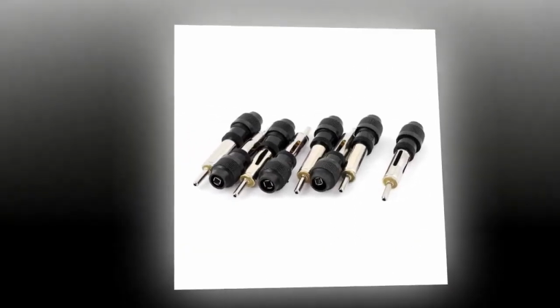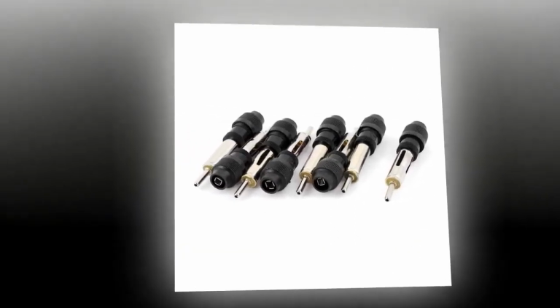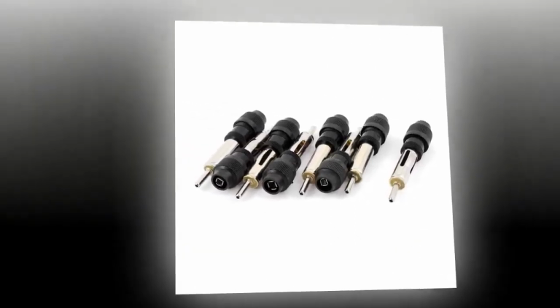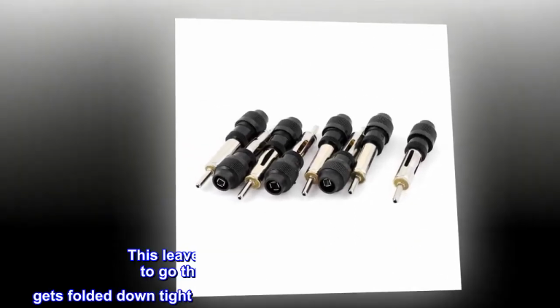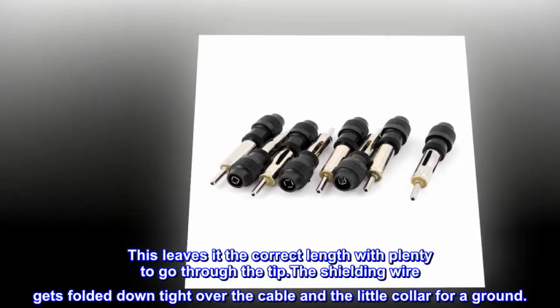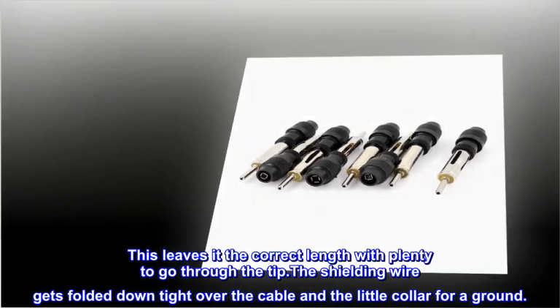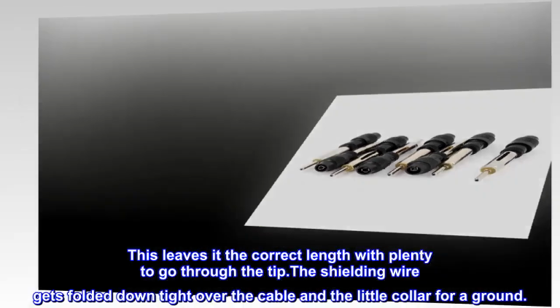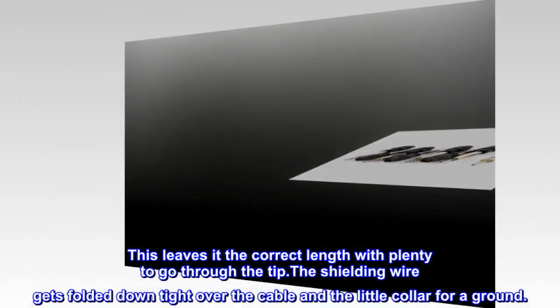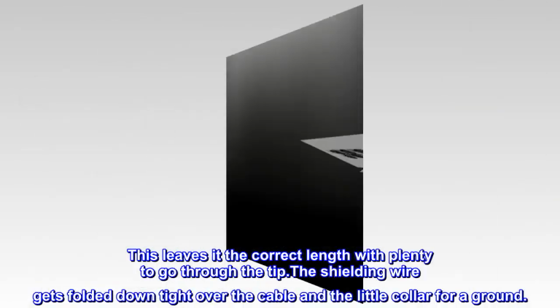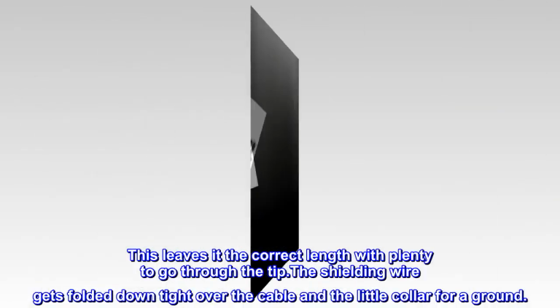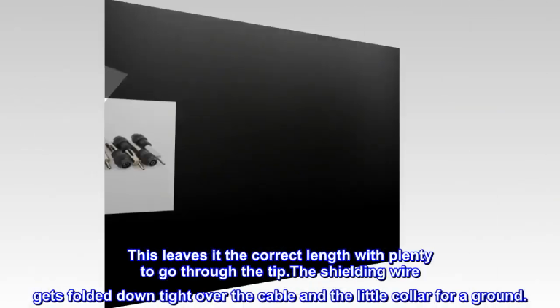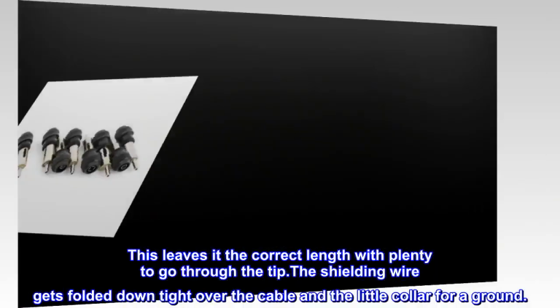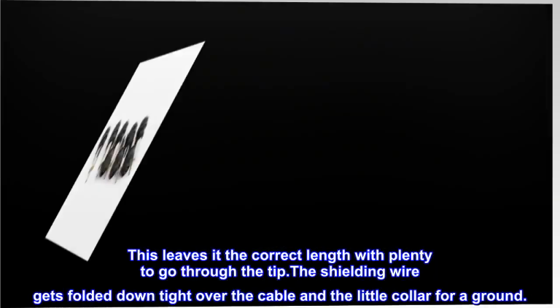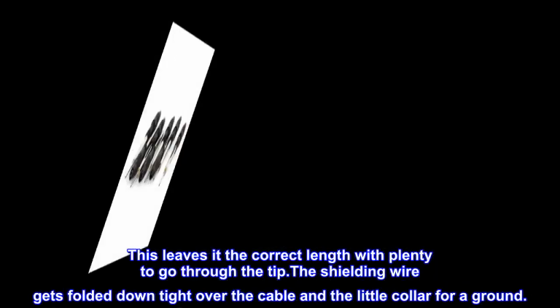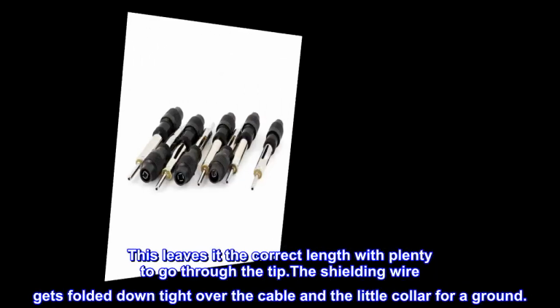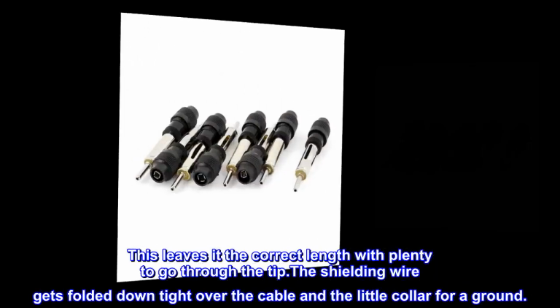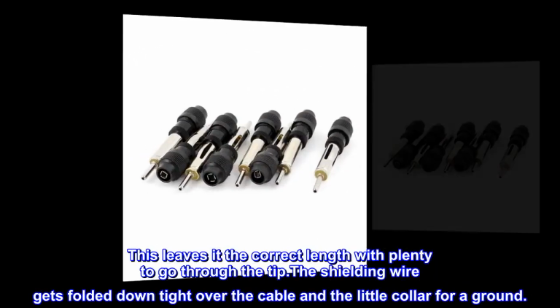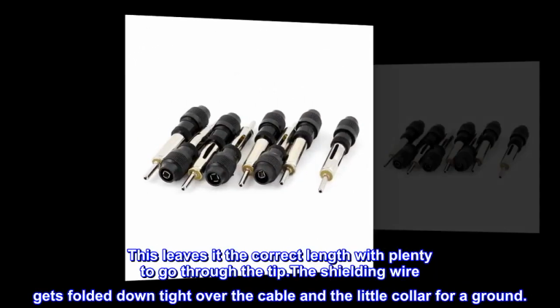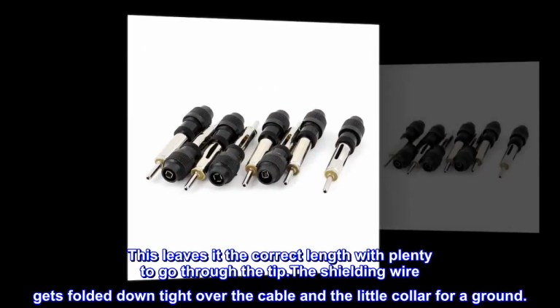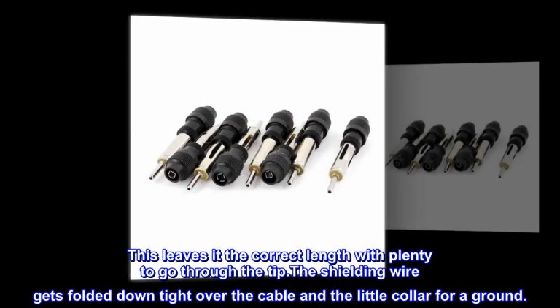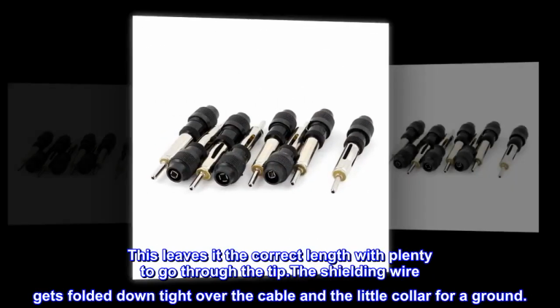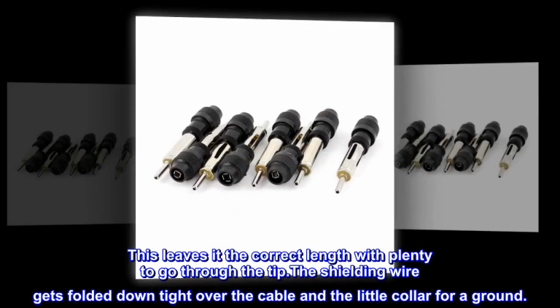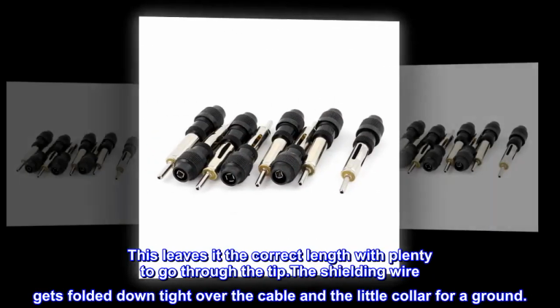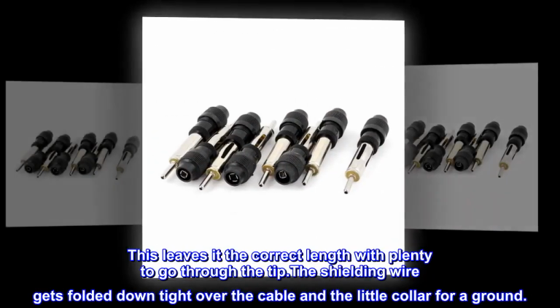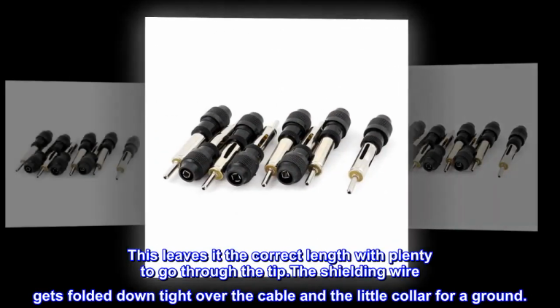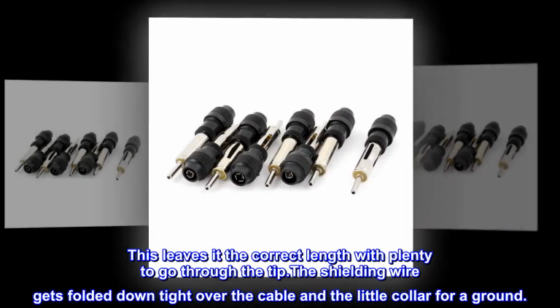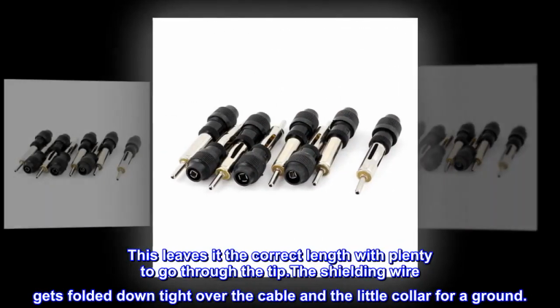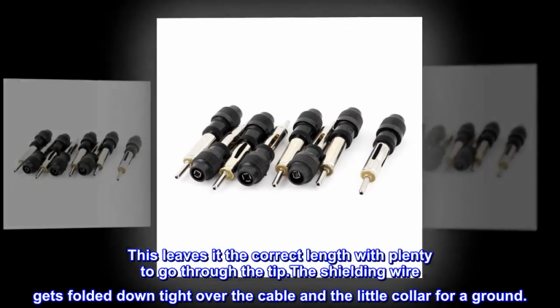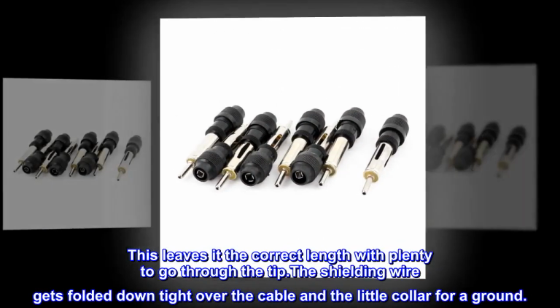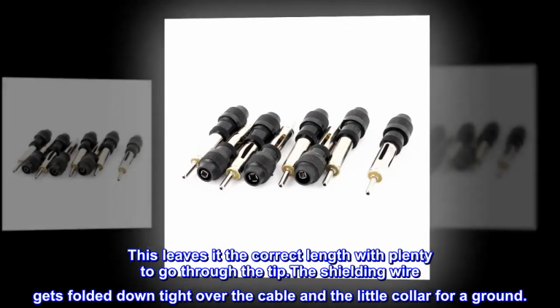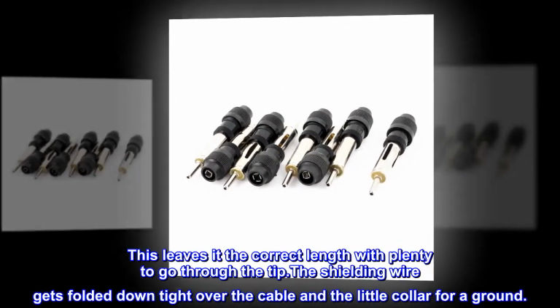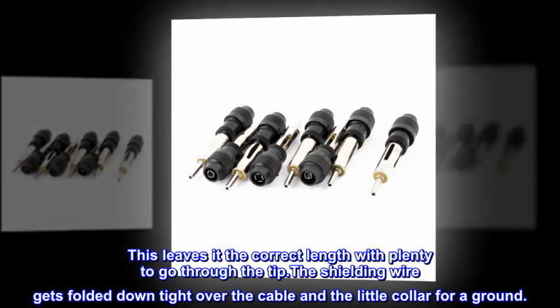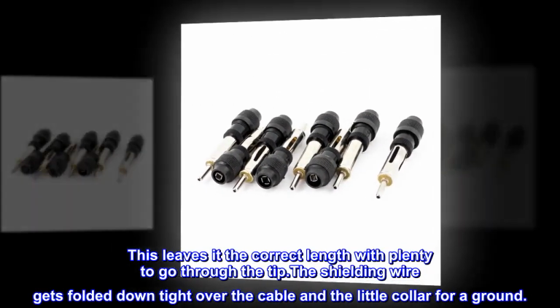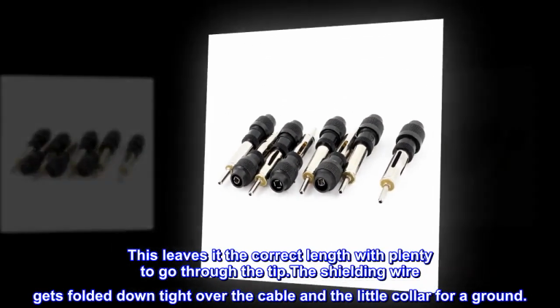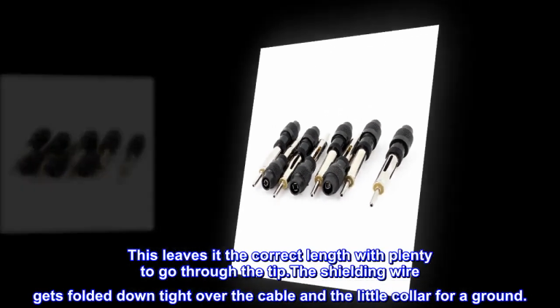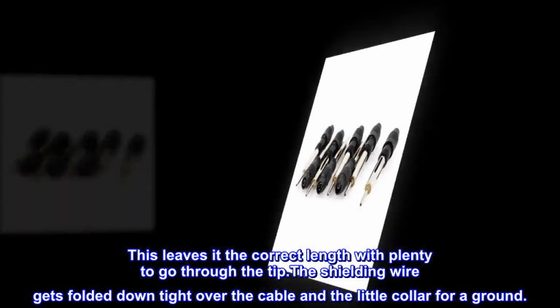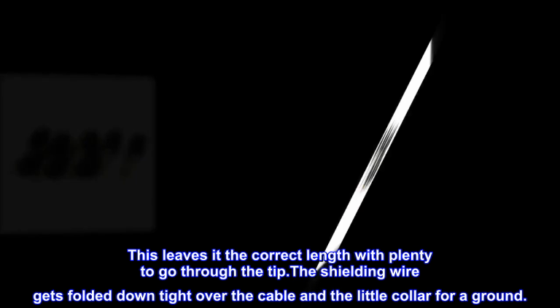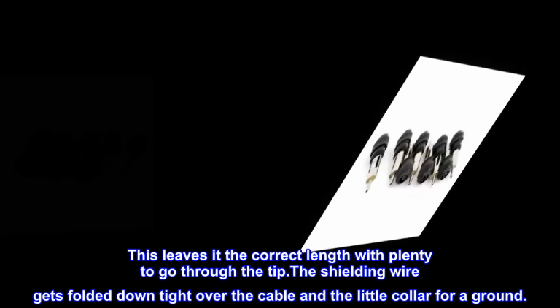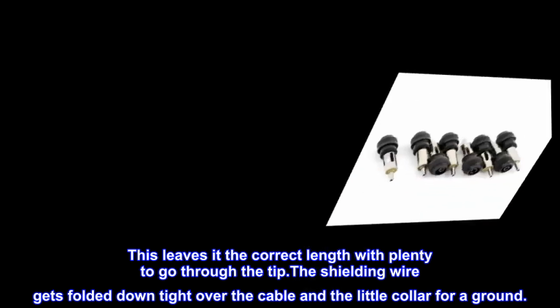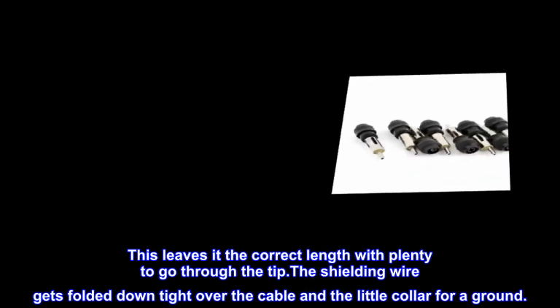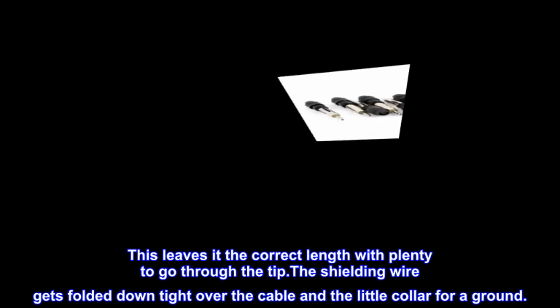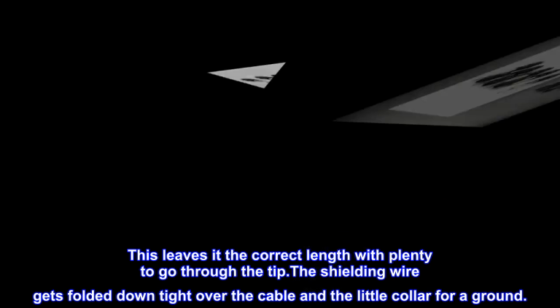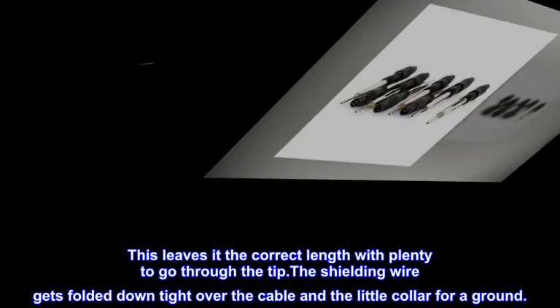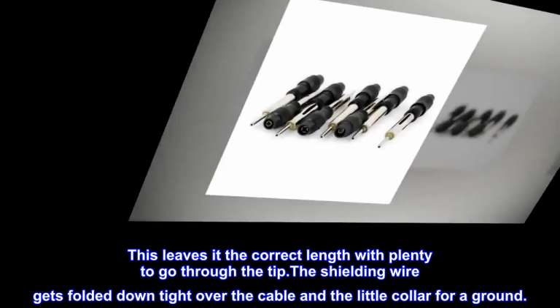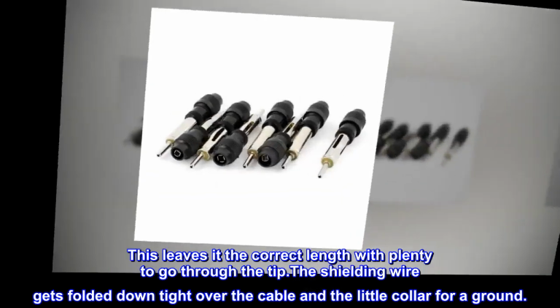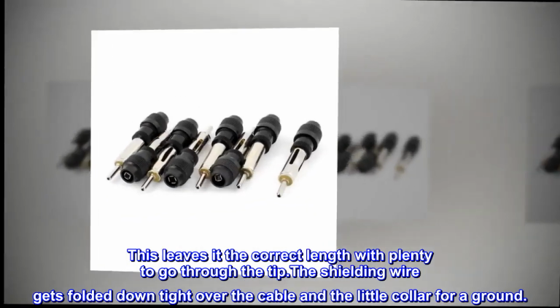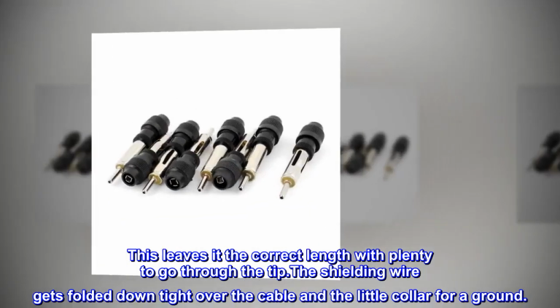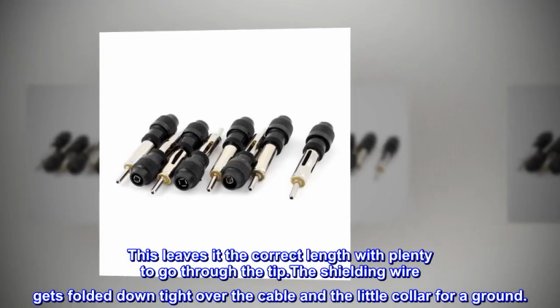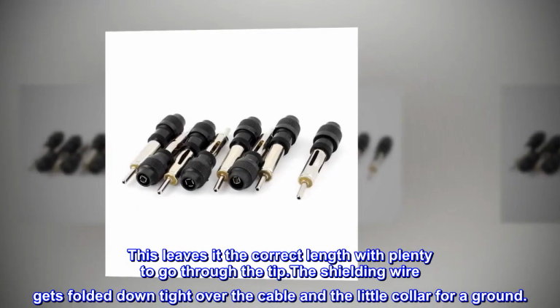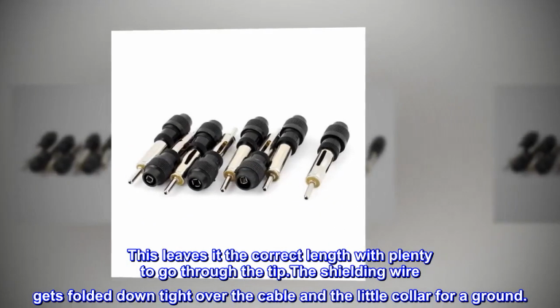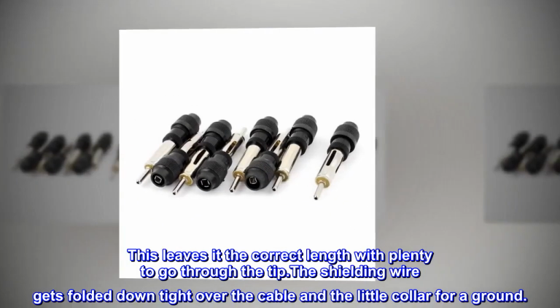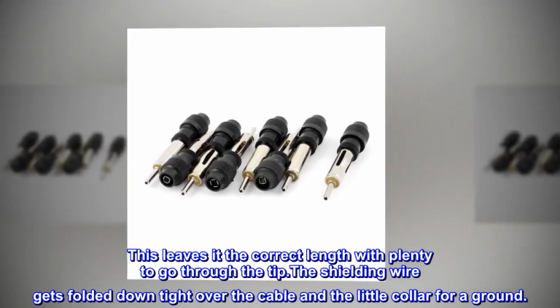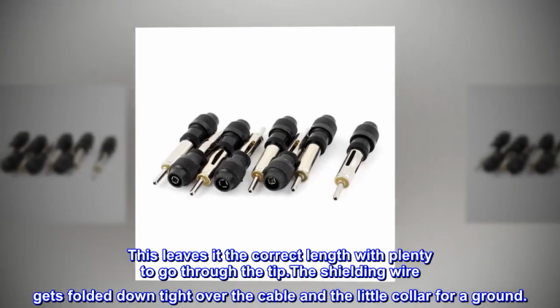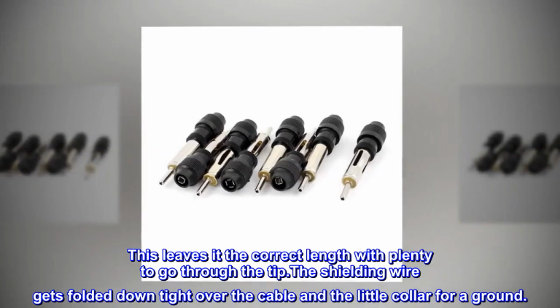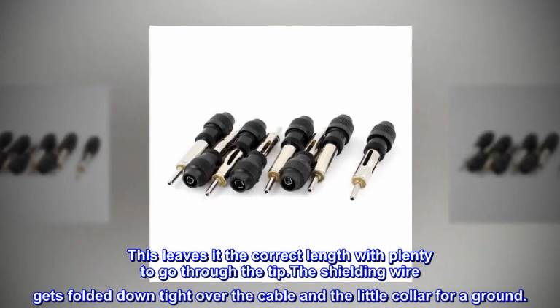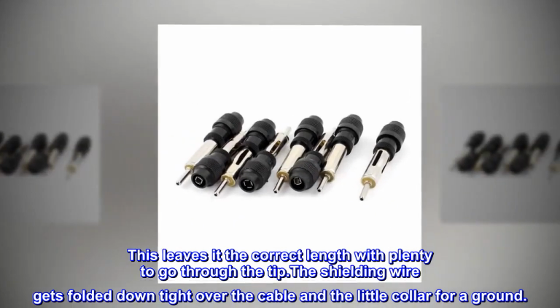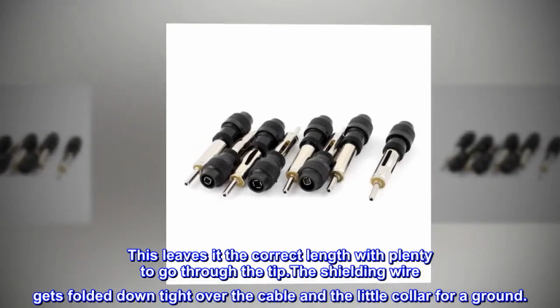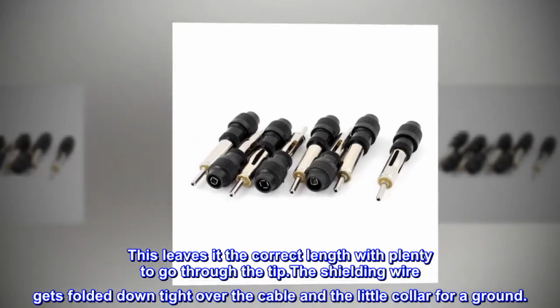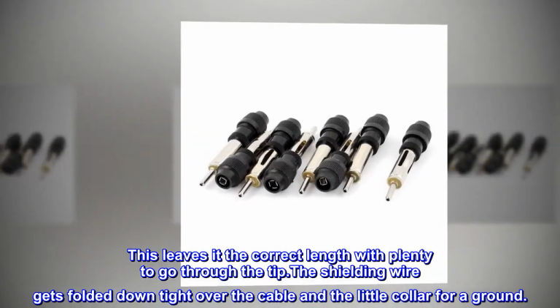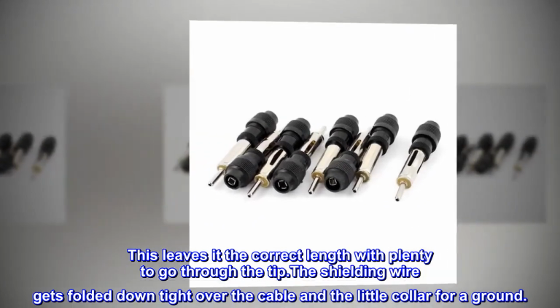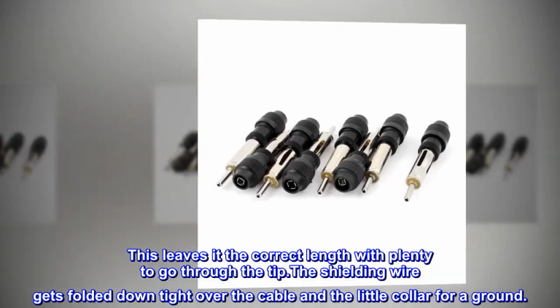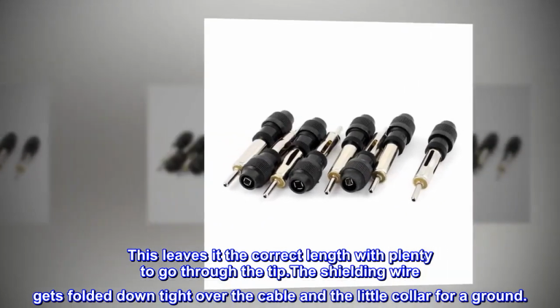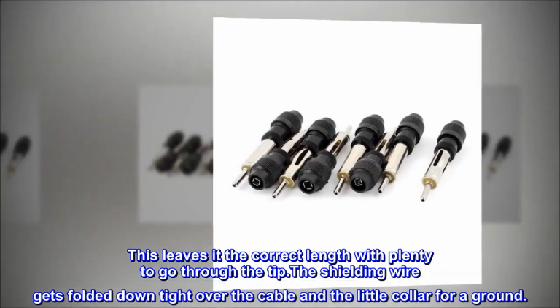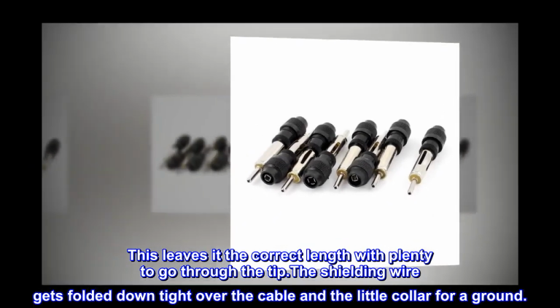This leaves the wire at the correct length with plenty to go through the tip. The shielding wire gets folded down tight over the cable and into the little collar for a ground.